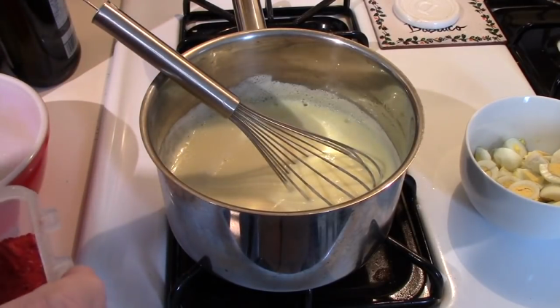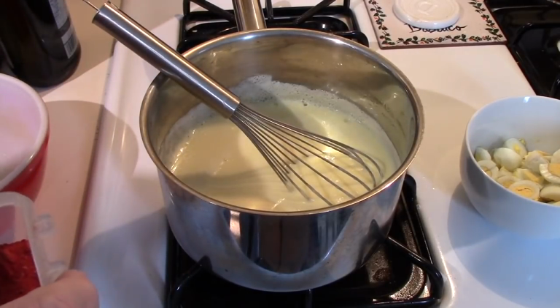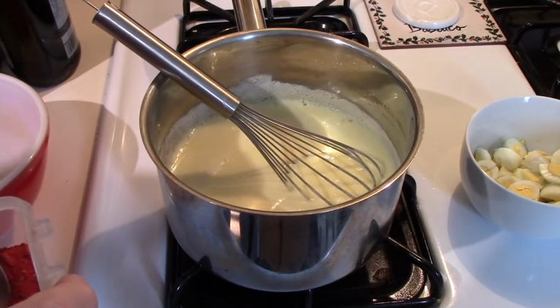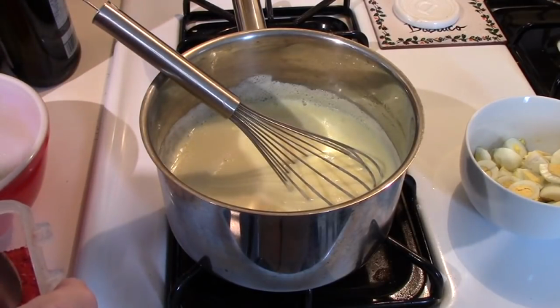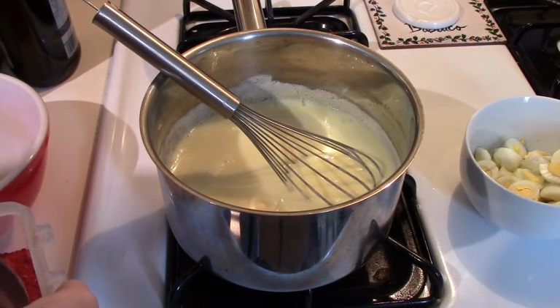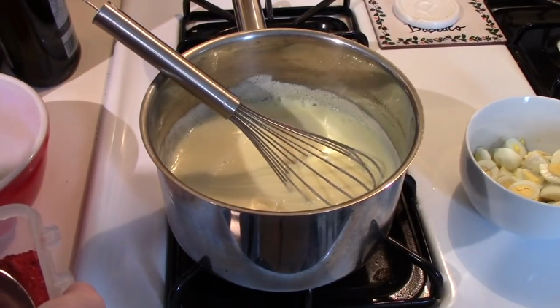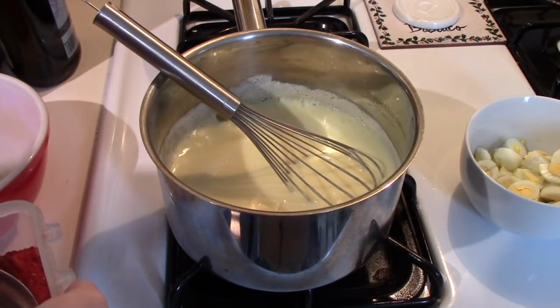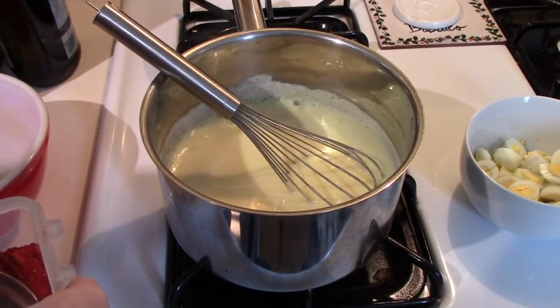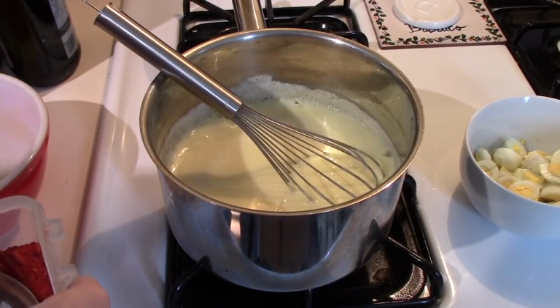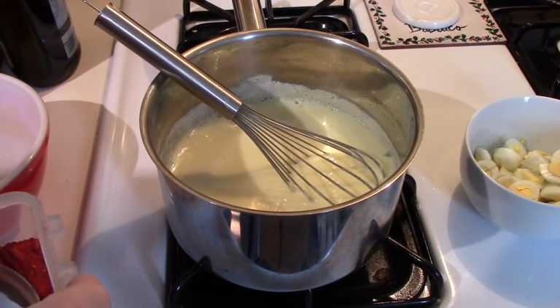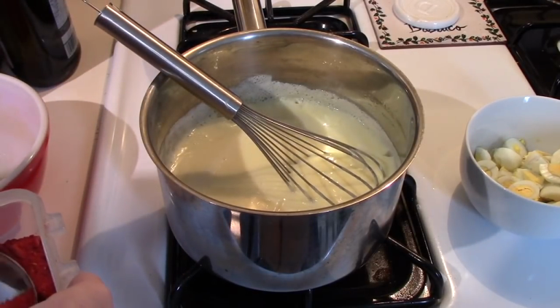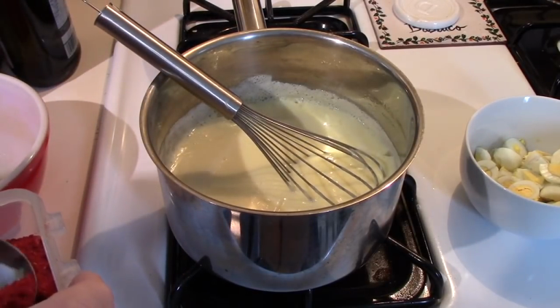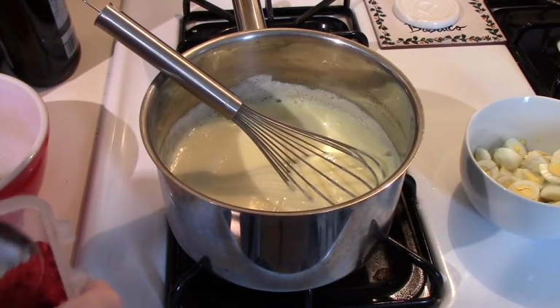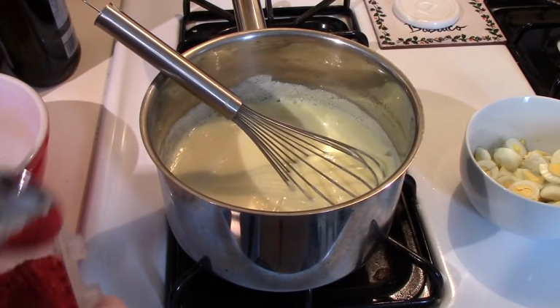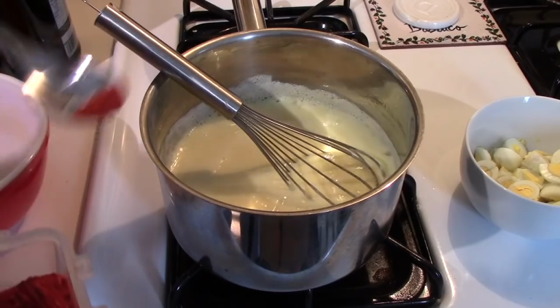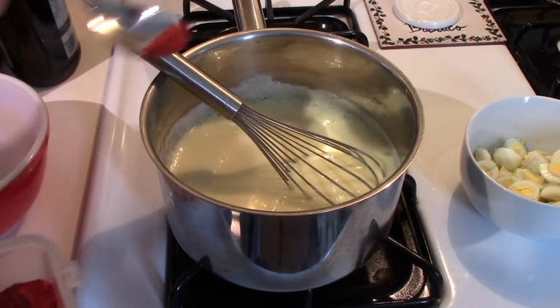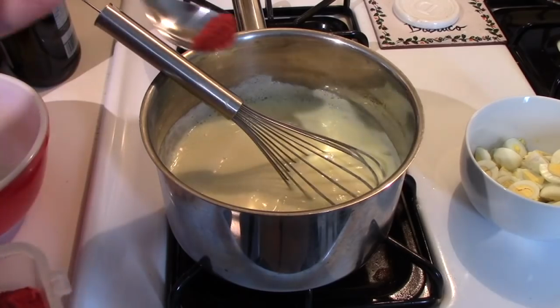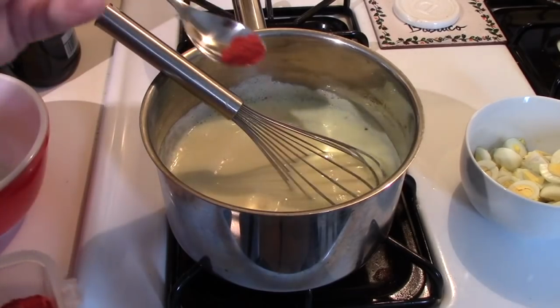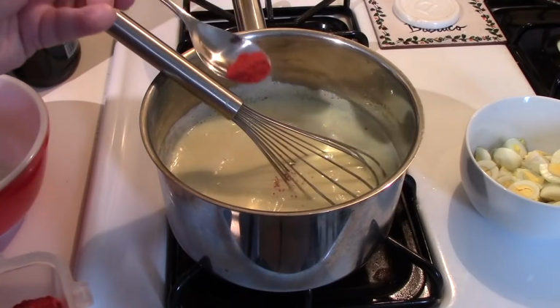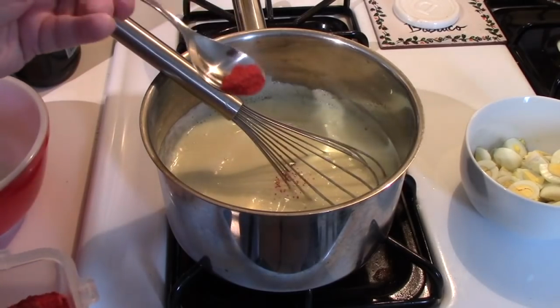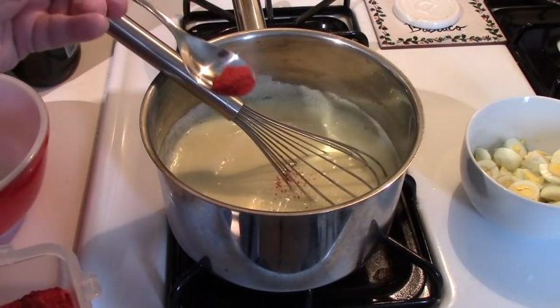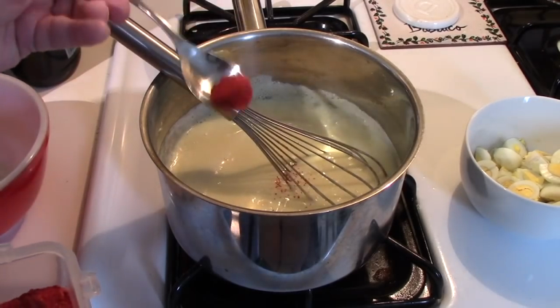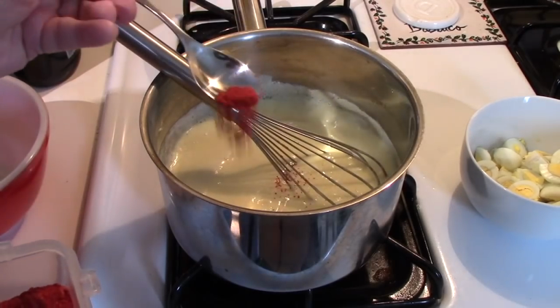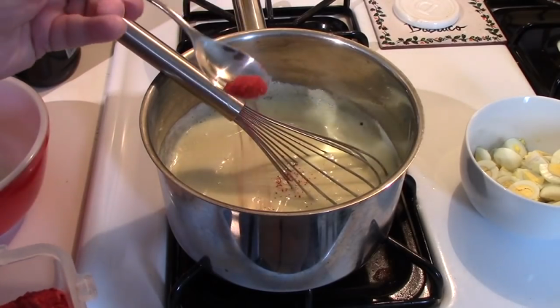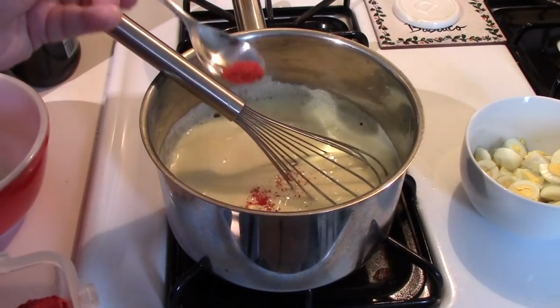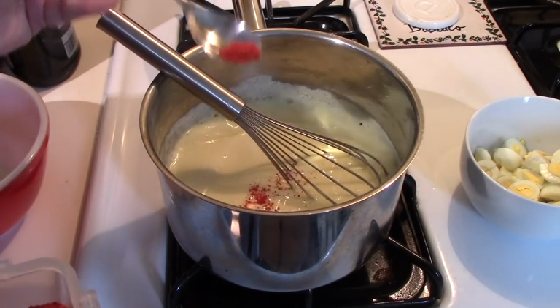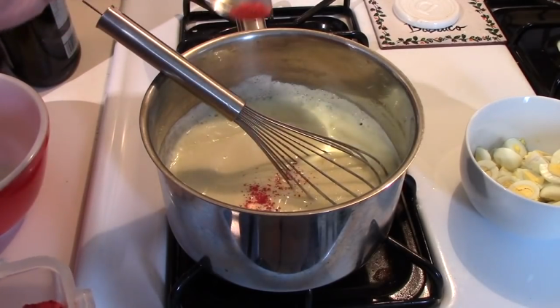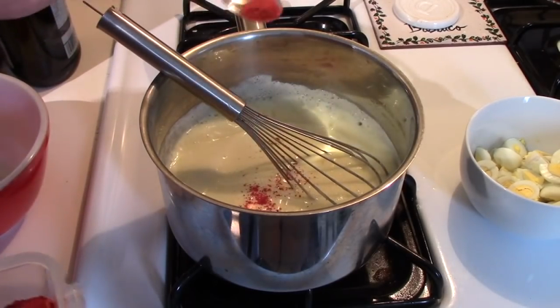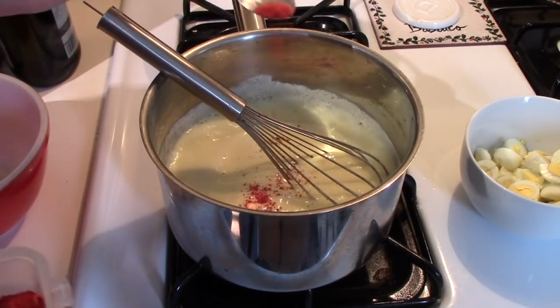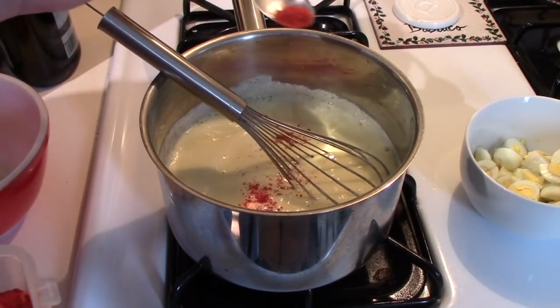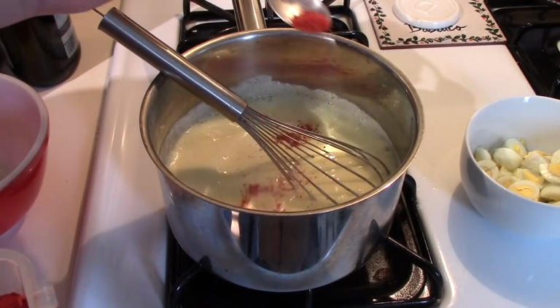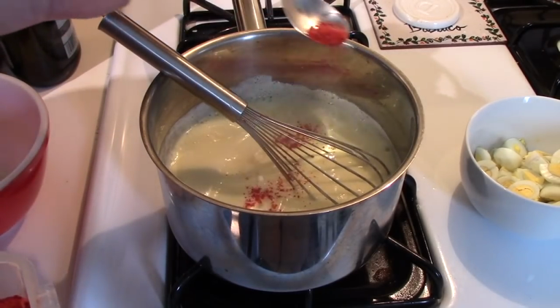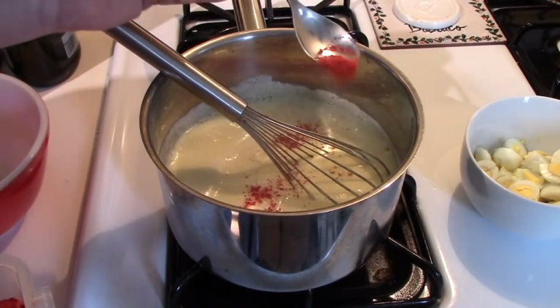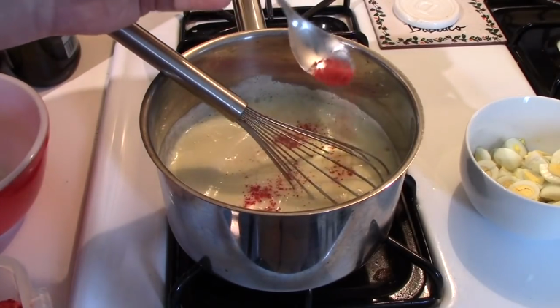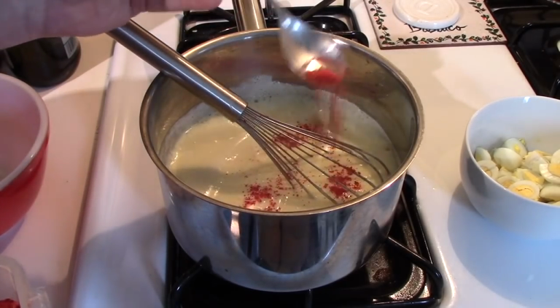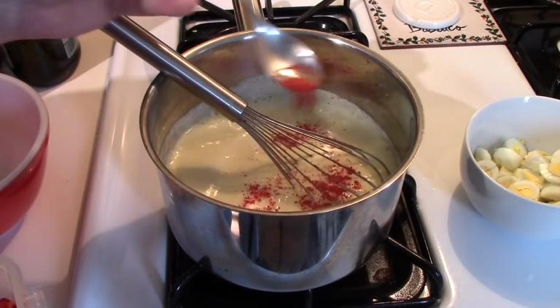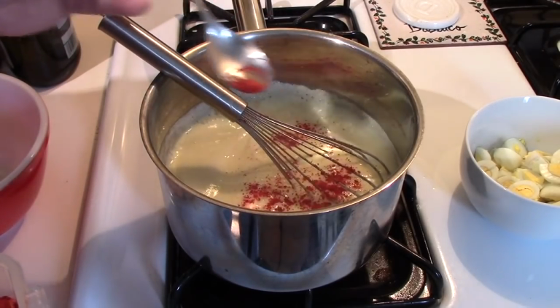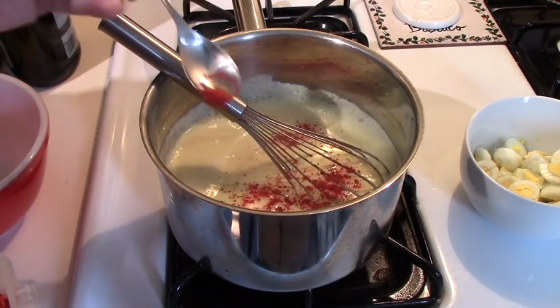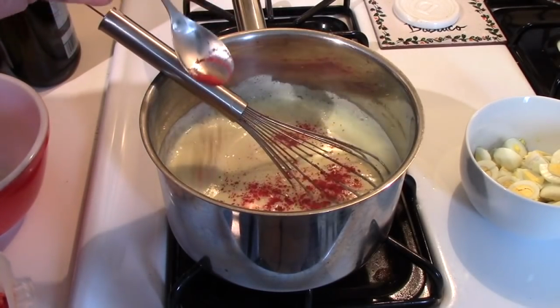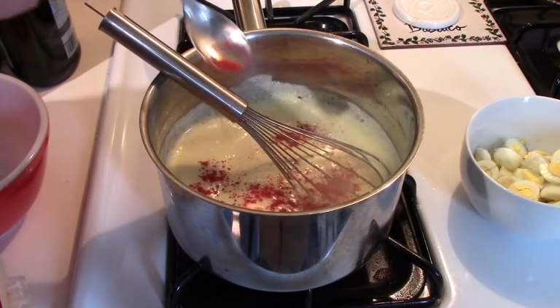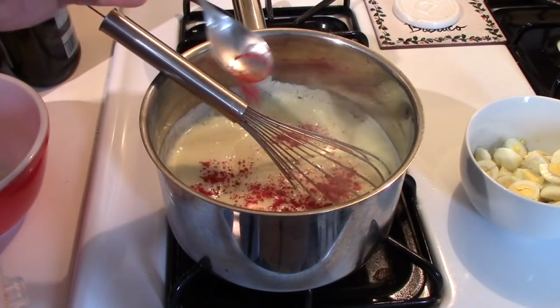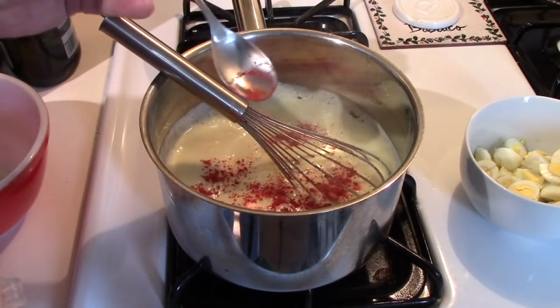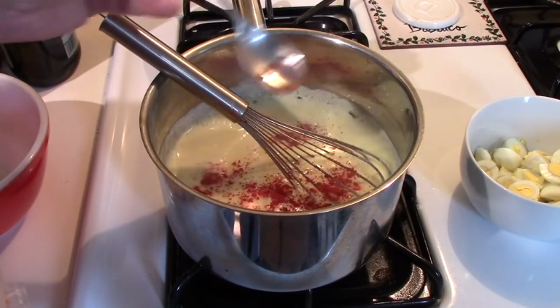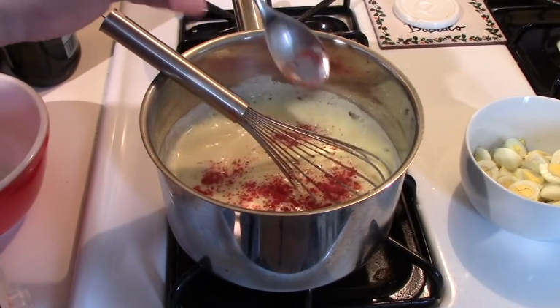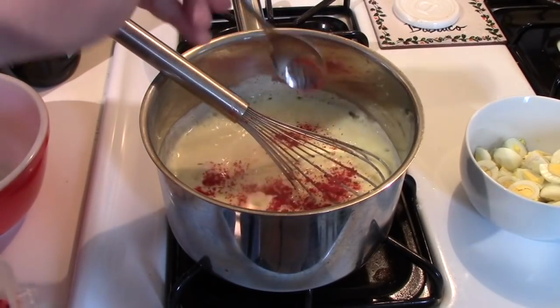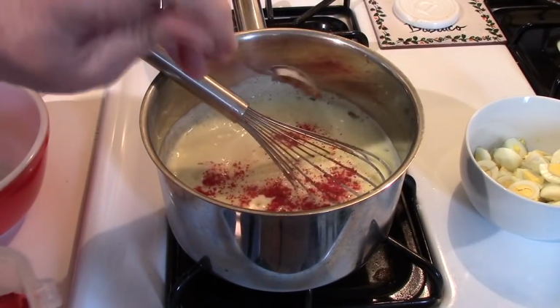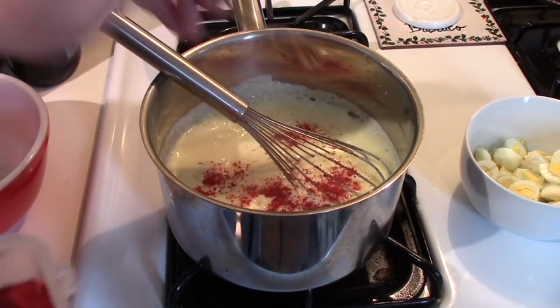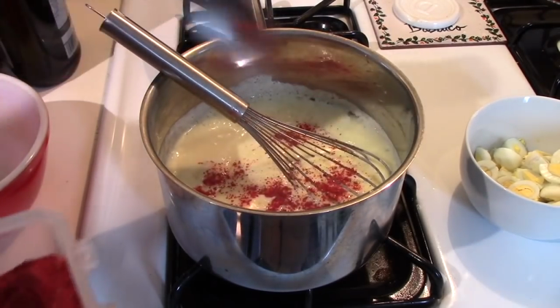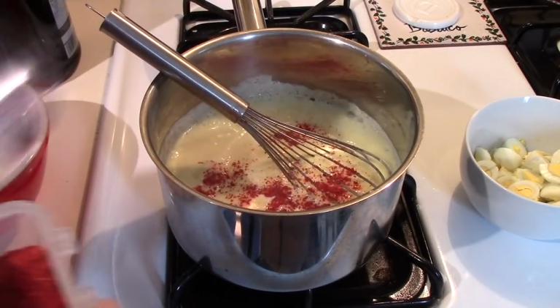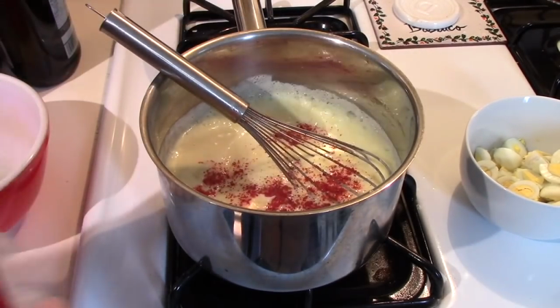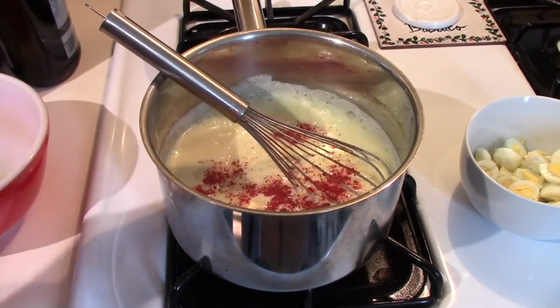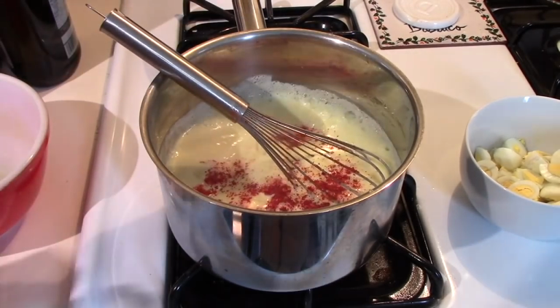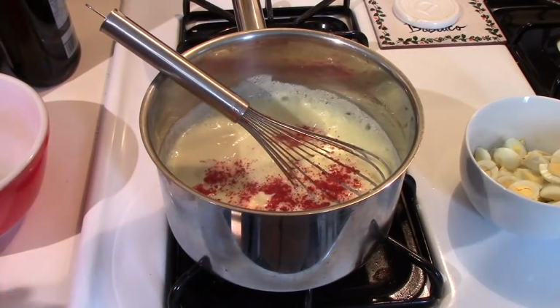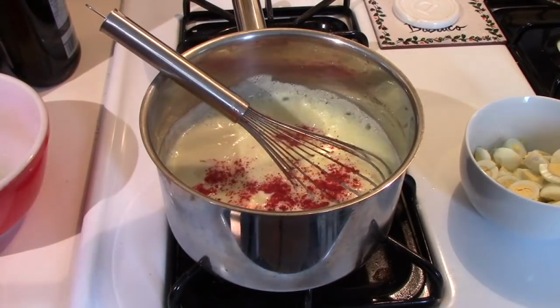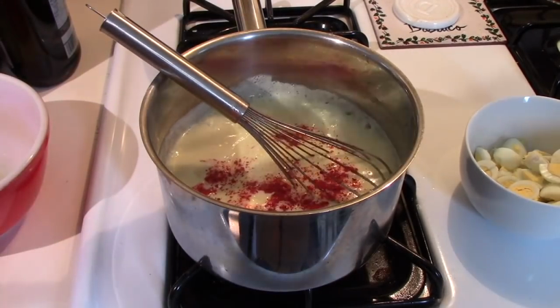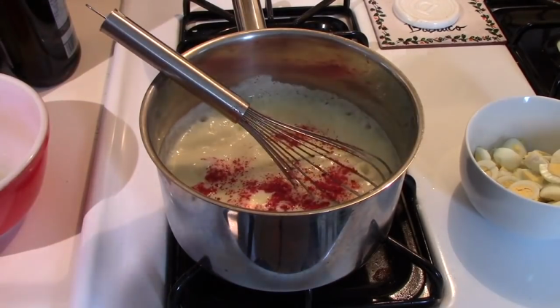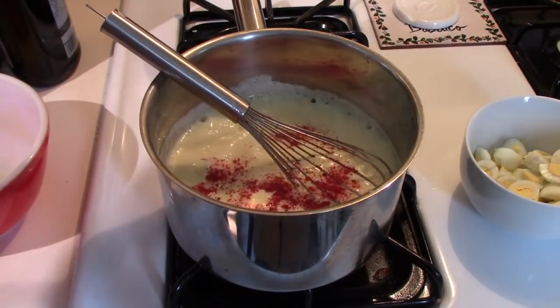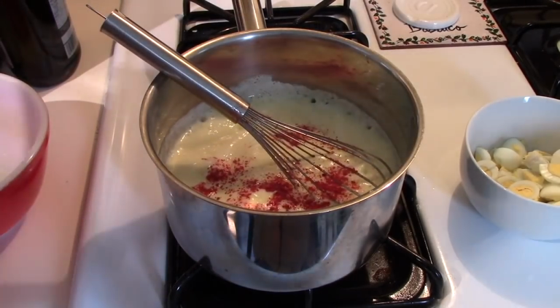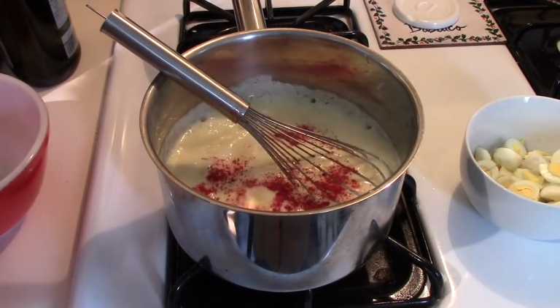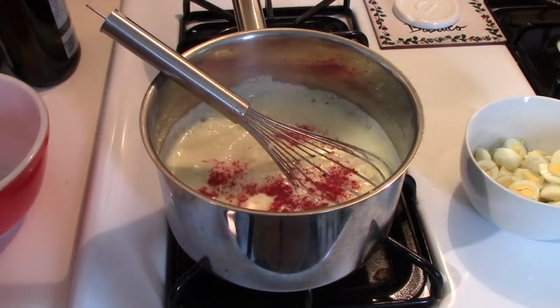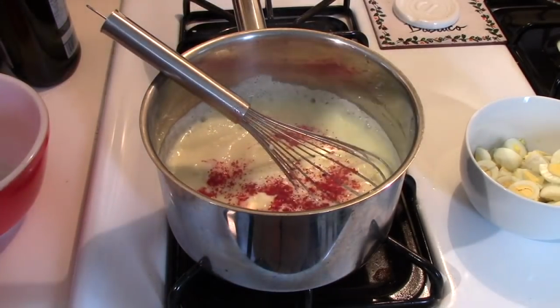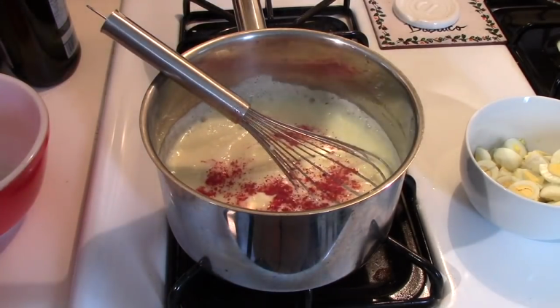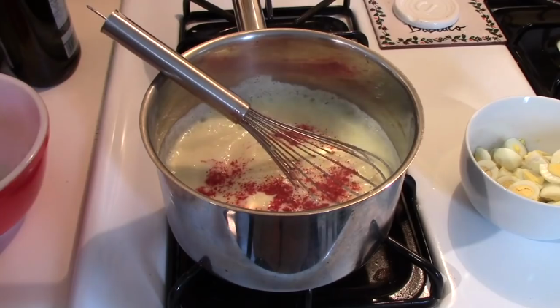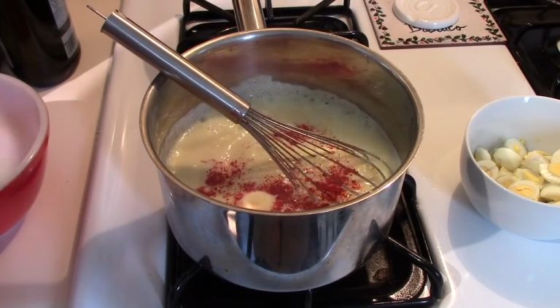This is a bit of my espalette peppers, freshly ground yesterday. I'll add that for a little color and seasoning.